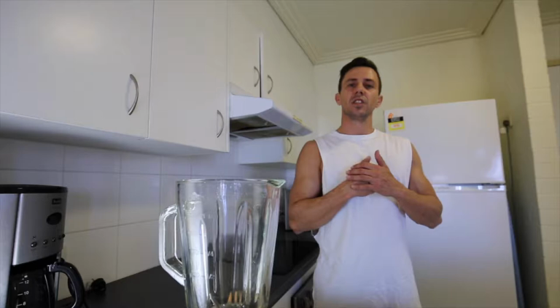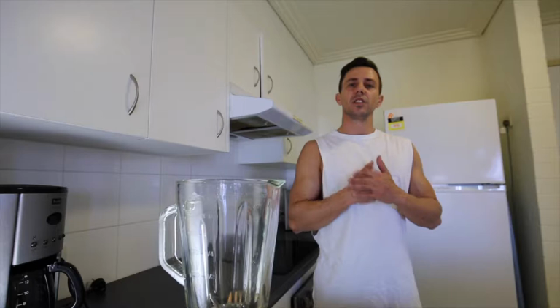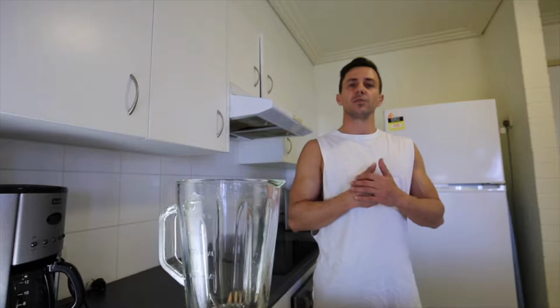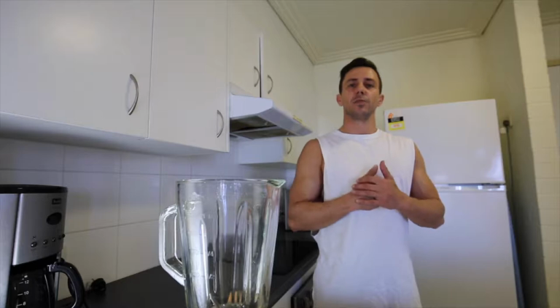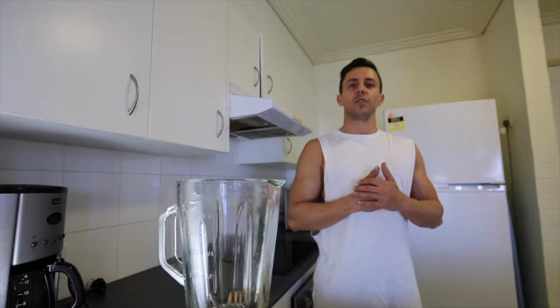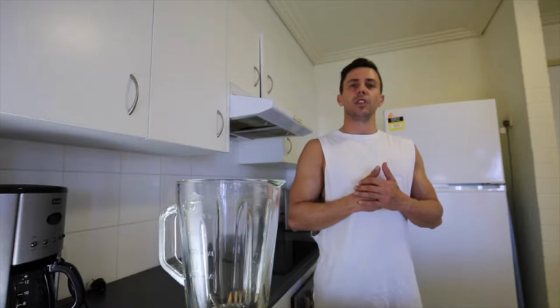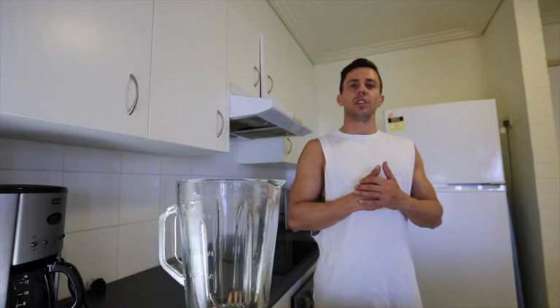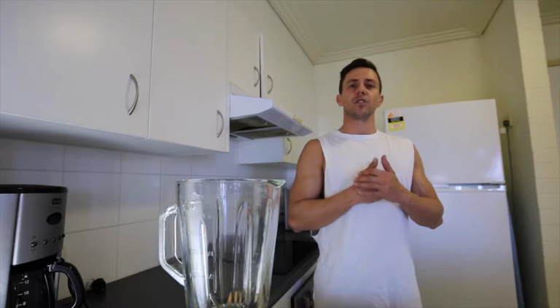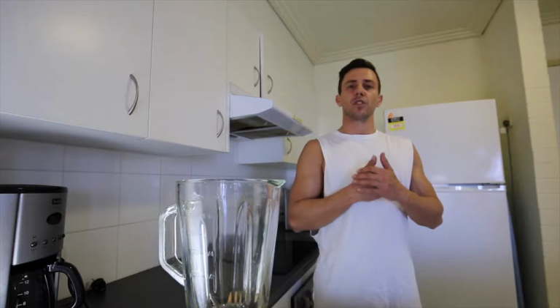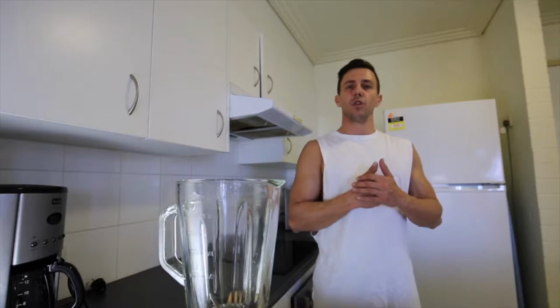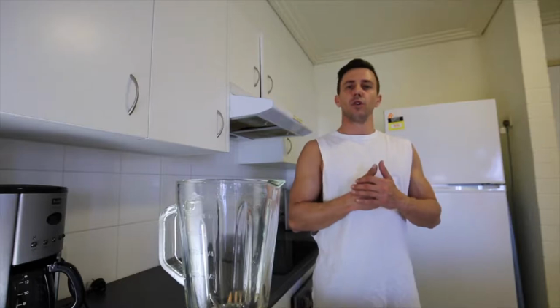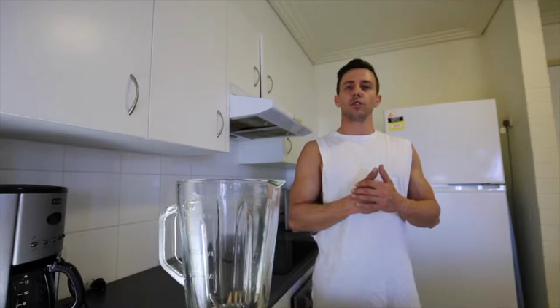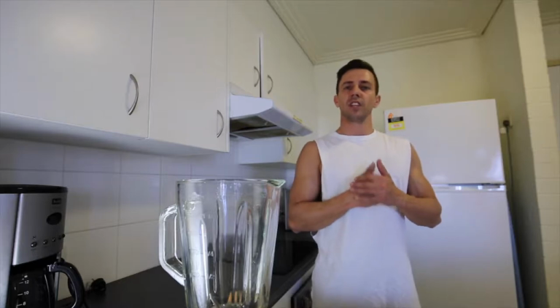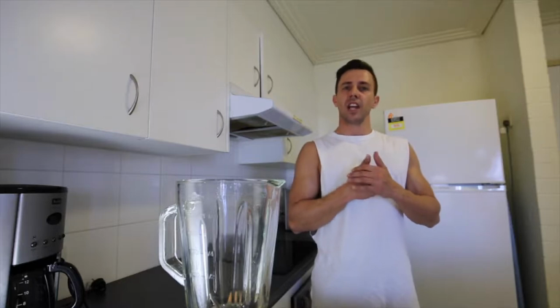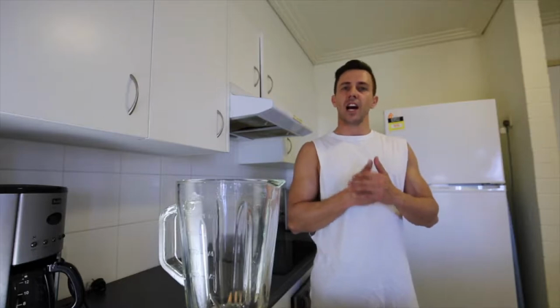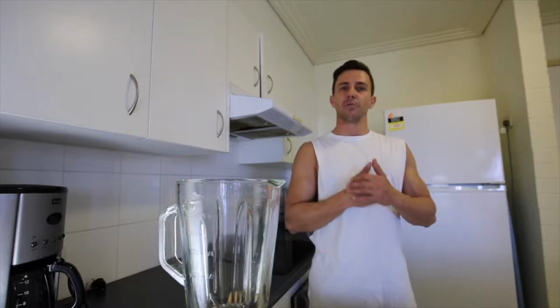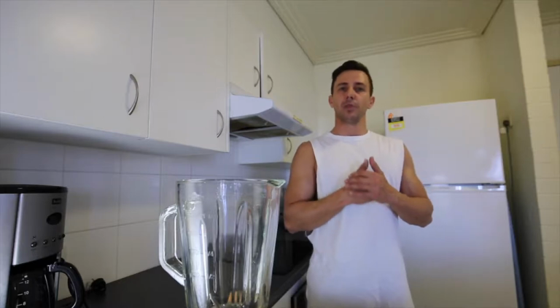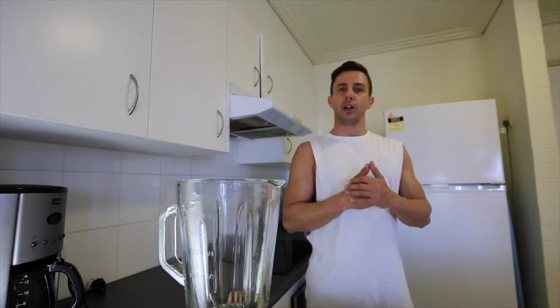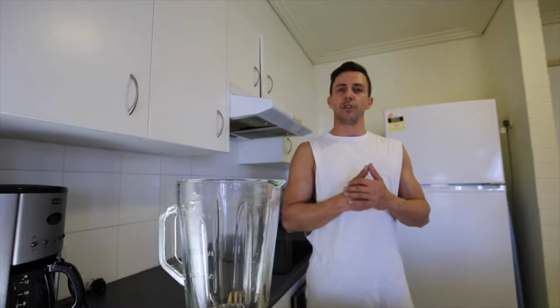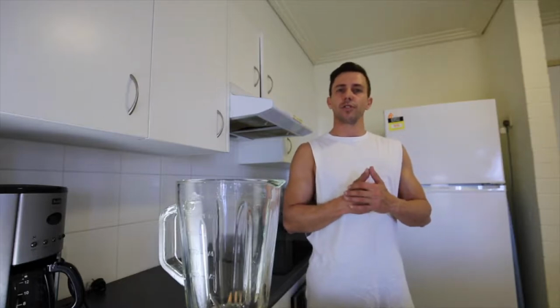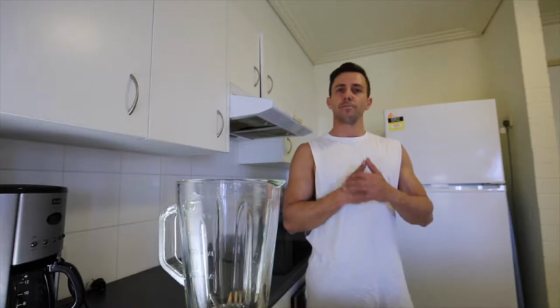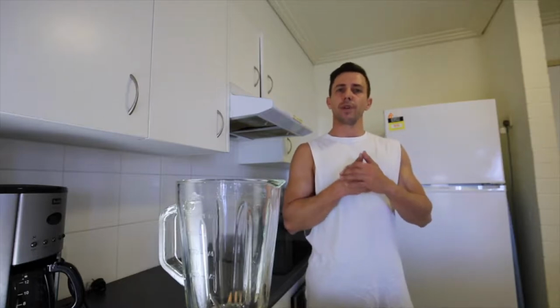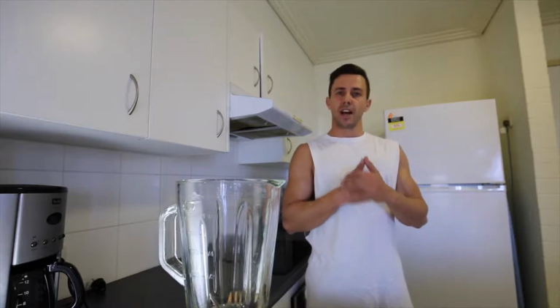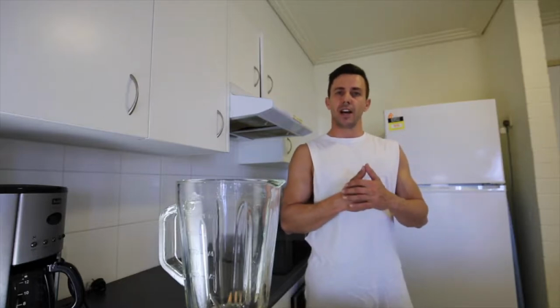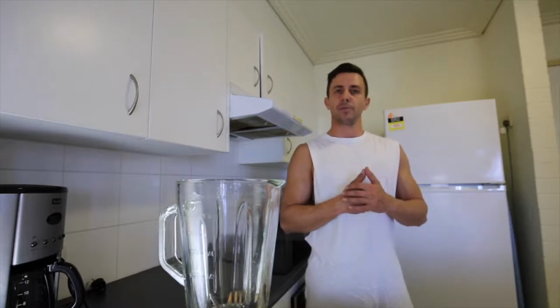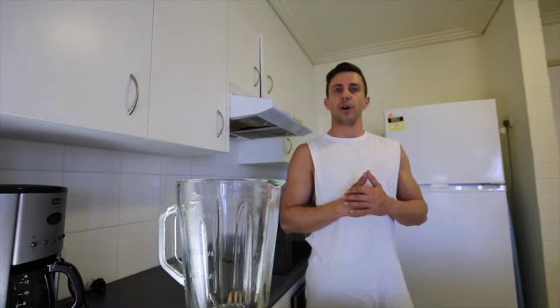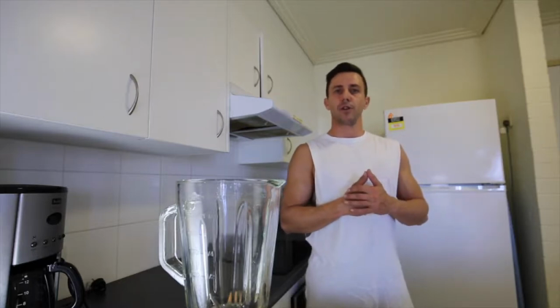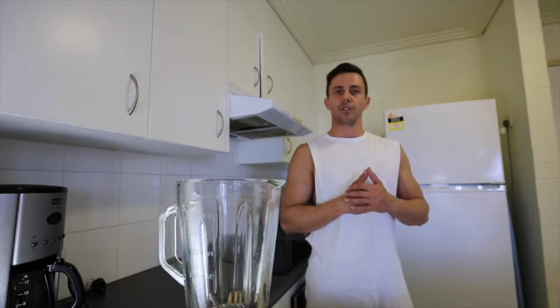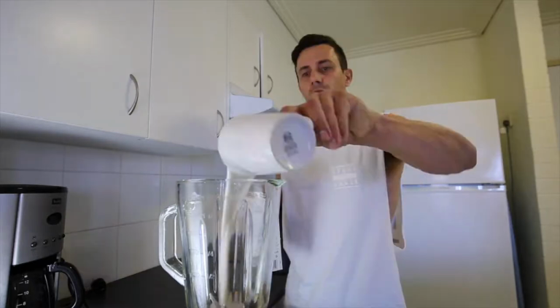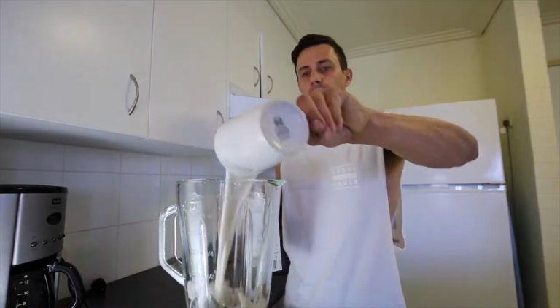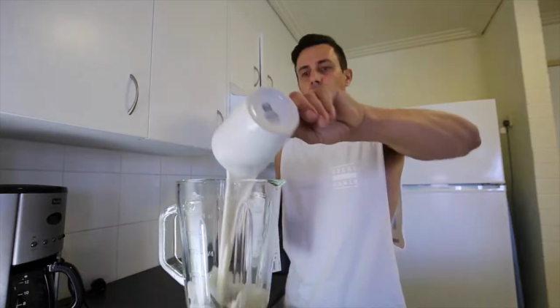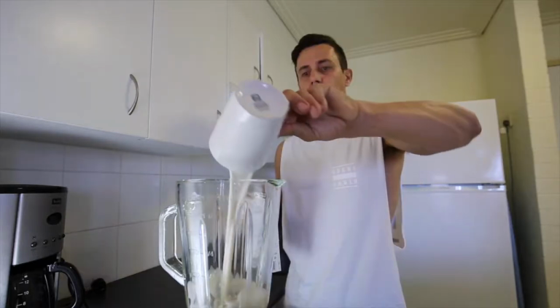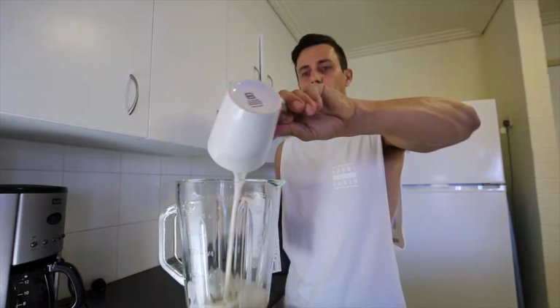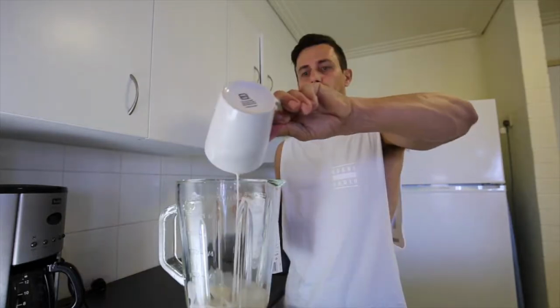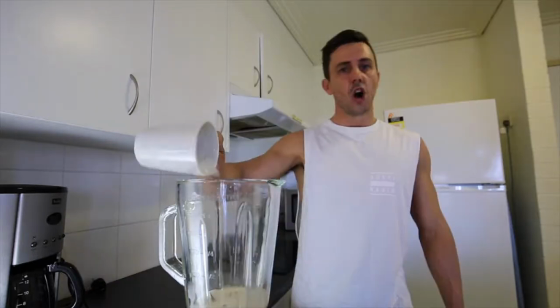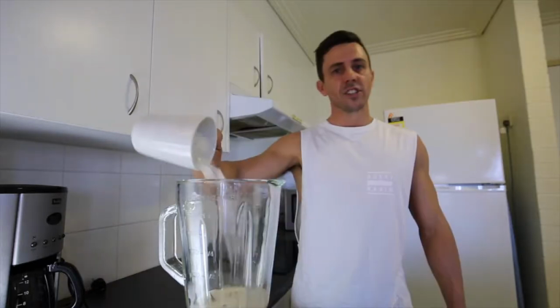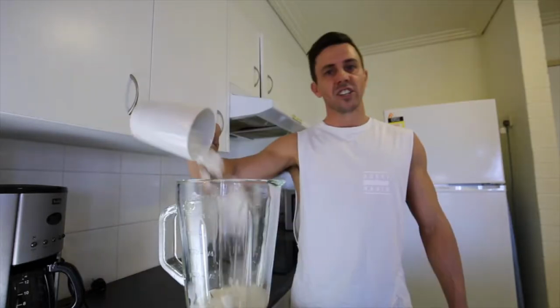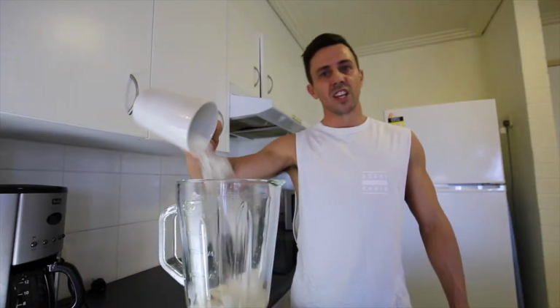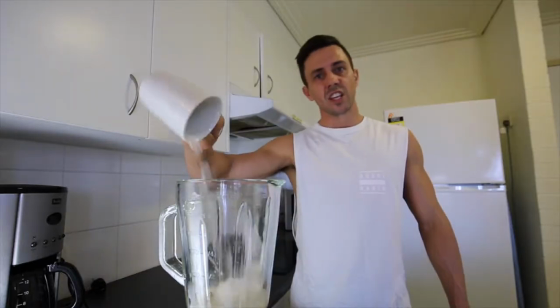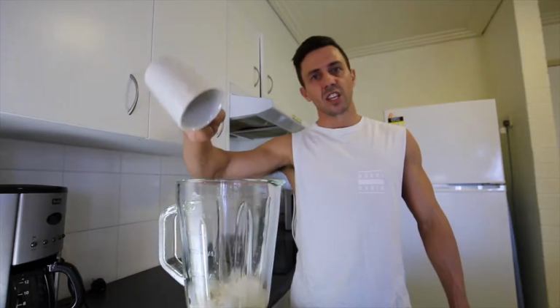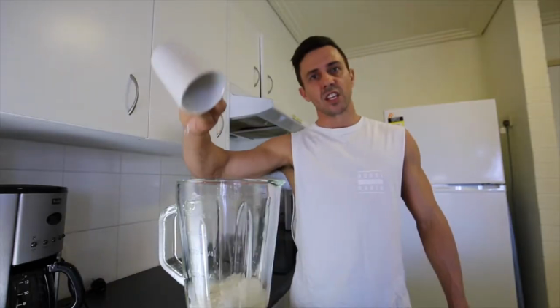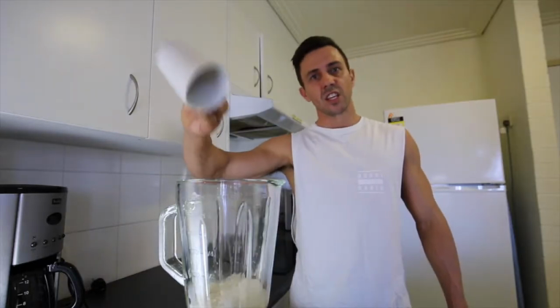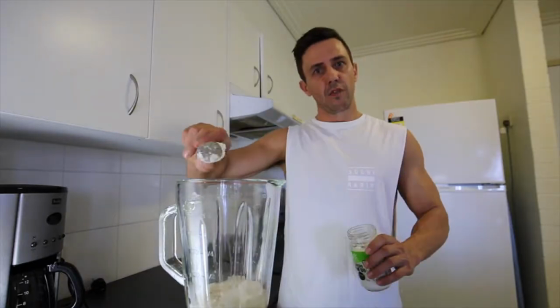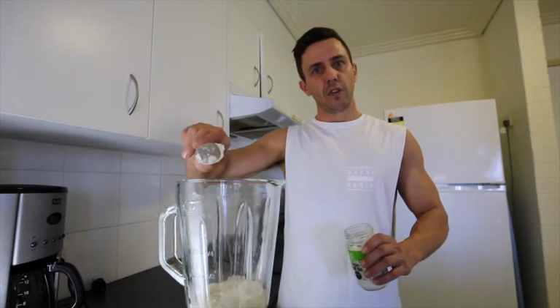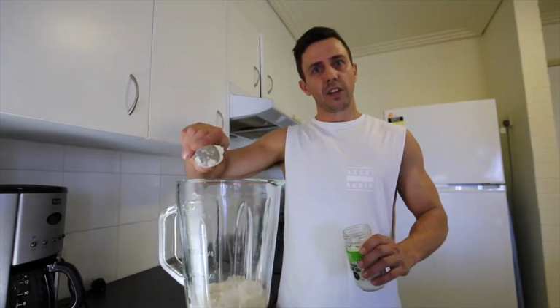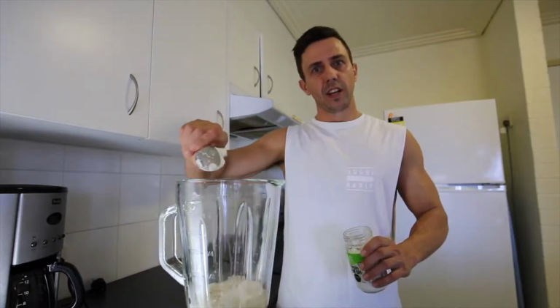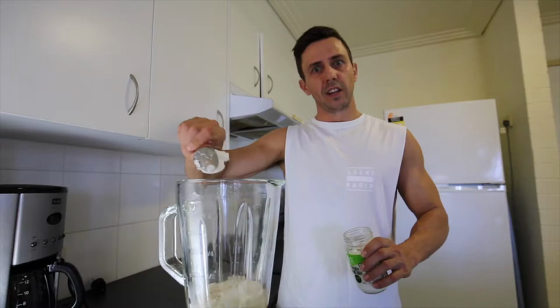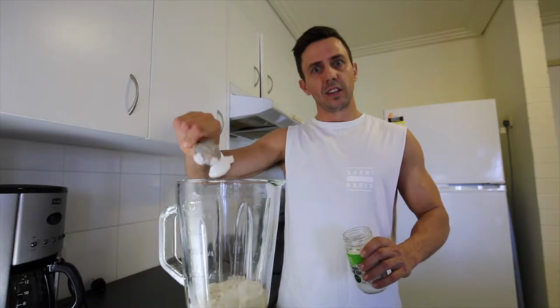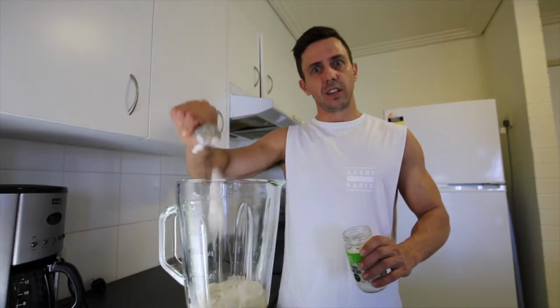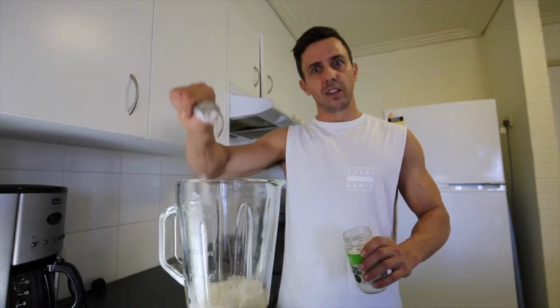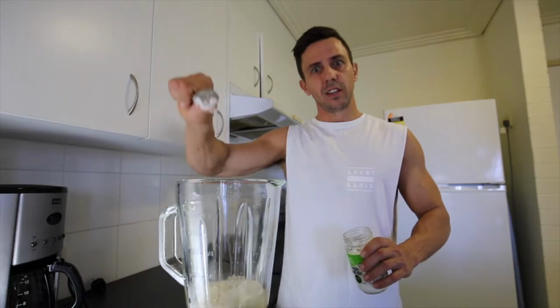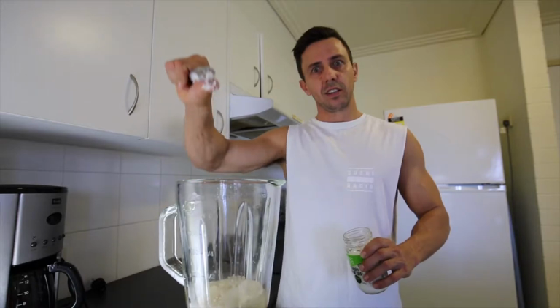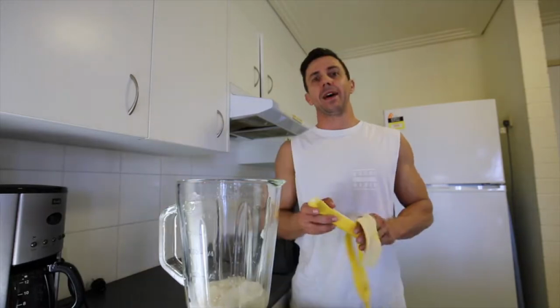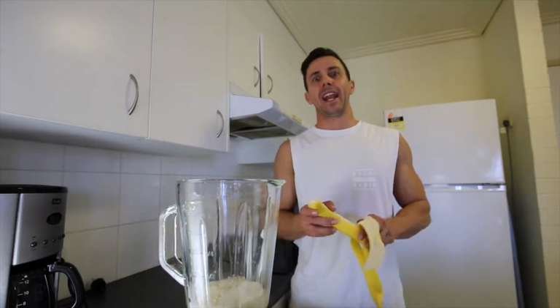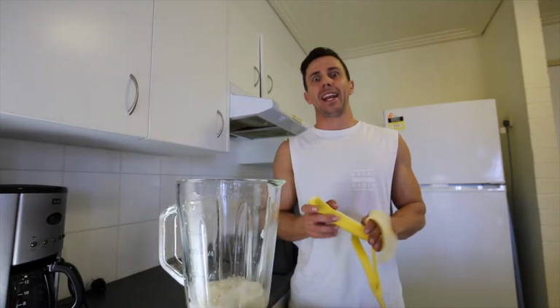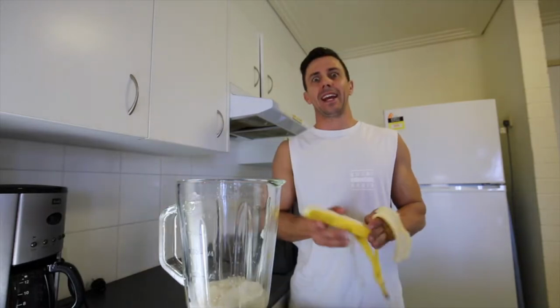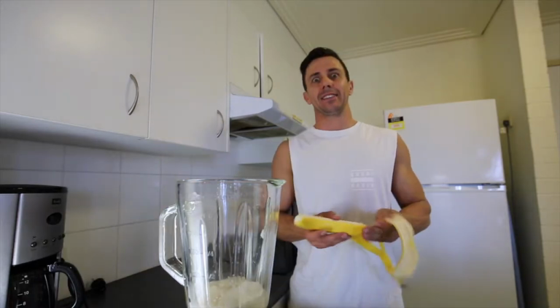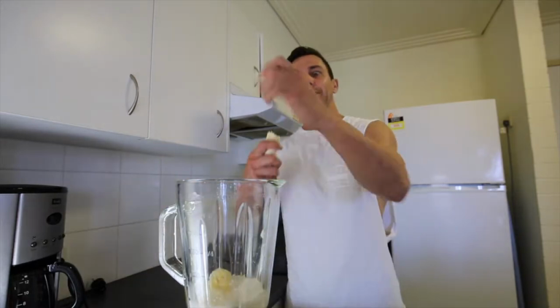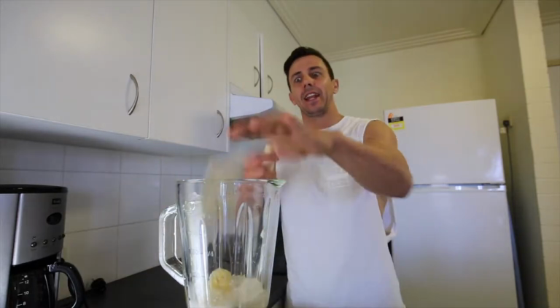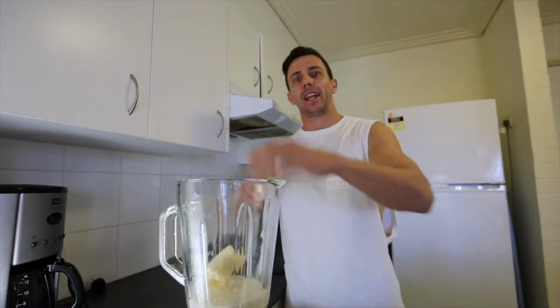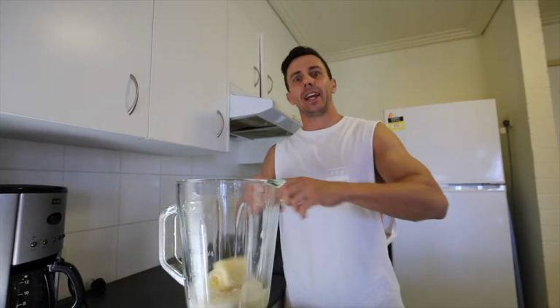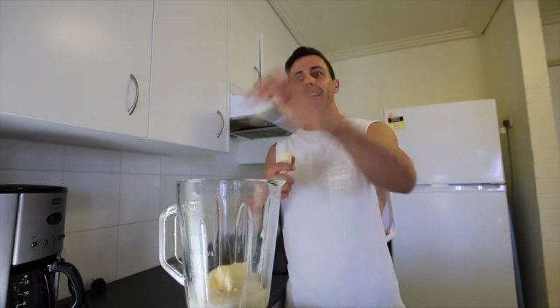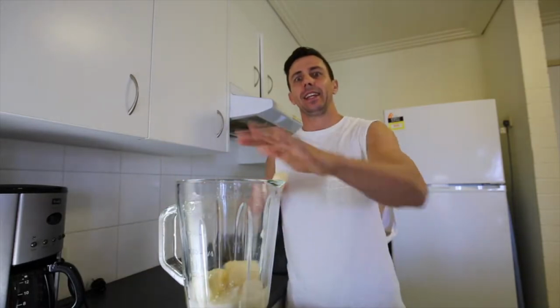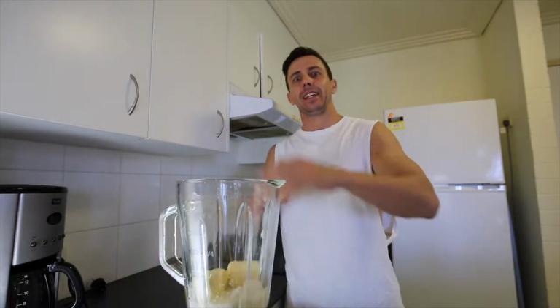This smoothie is called the Unbloat Banana Boat. Milking. Icing. Oiling. Banana. Banana-ing.